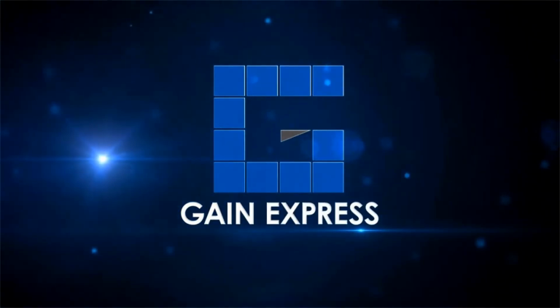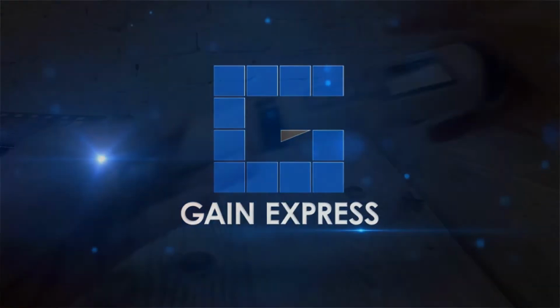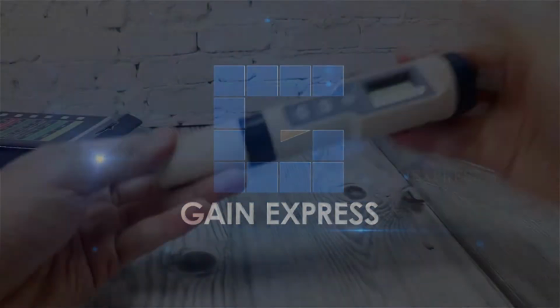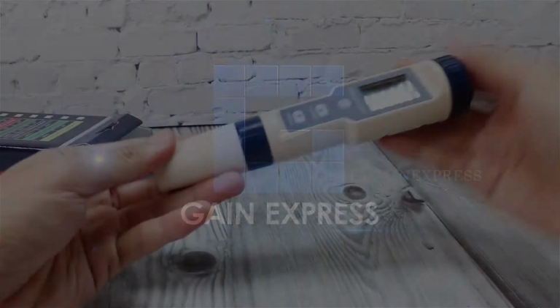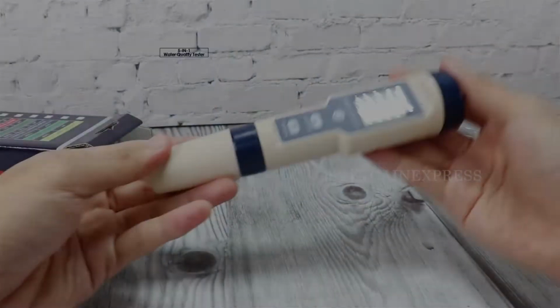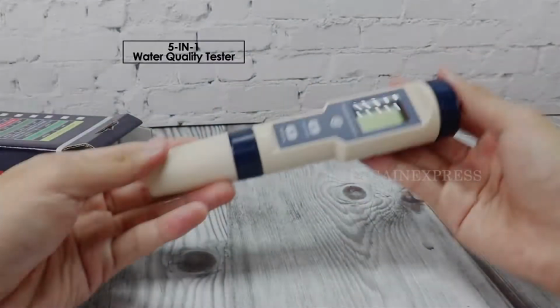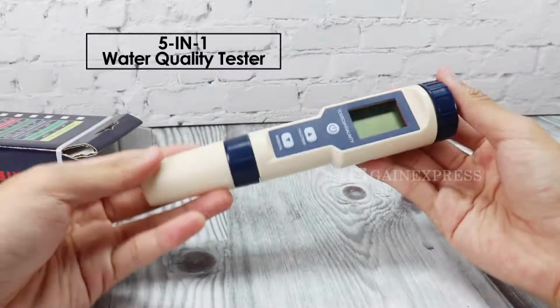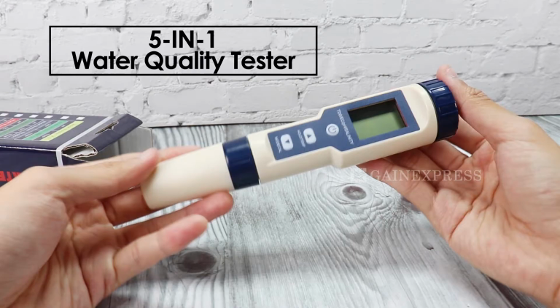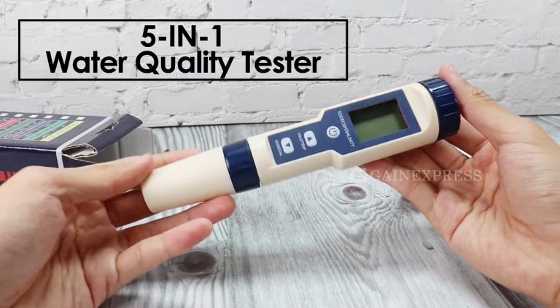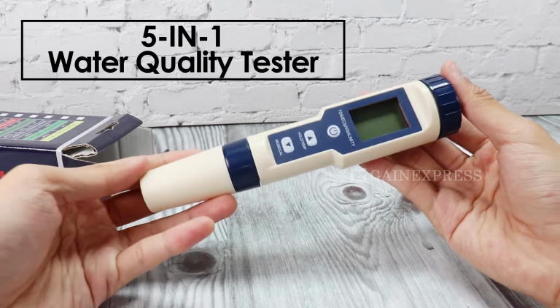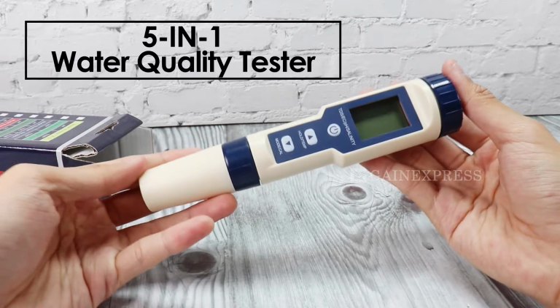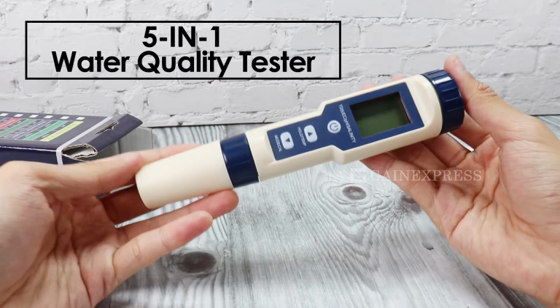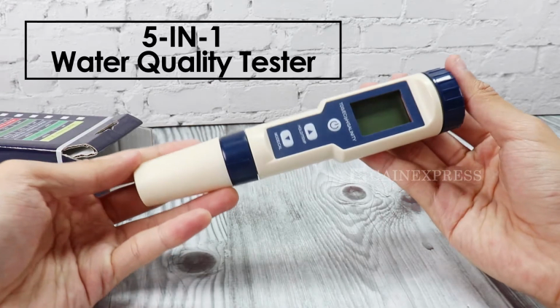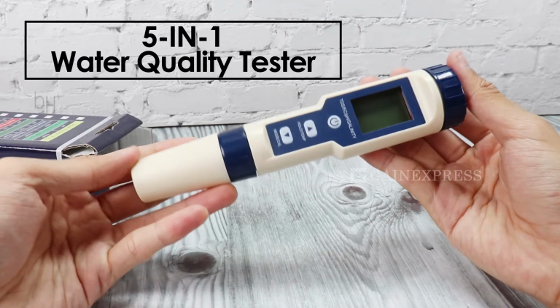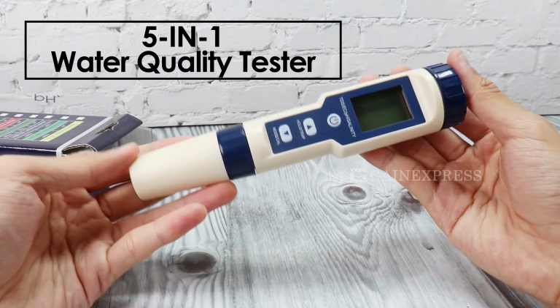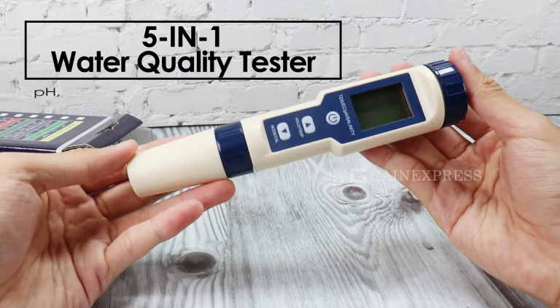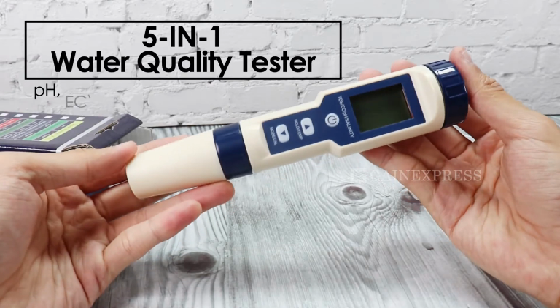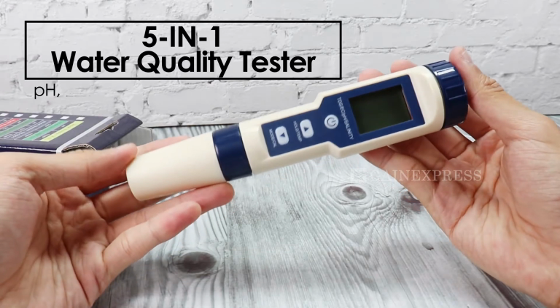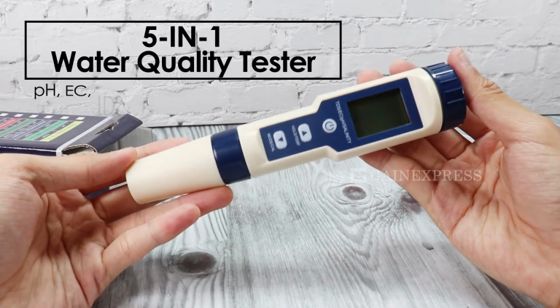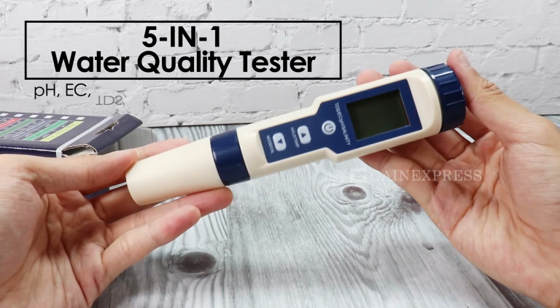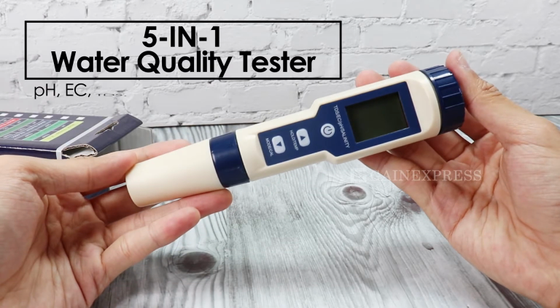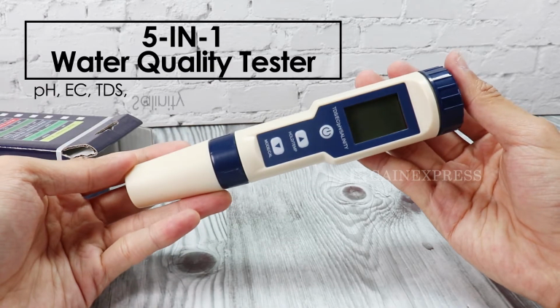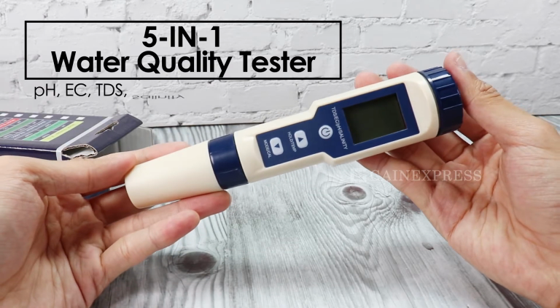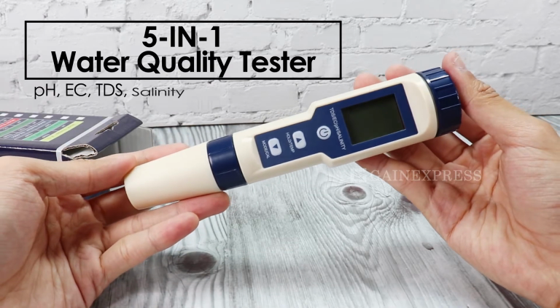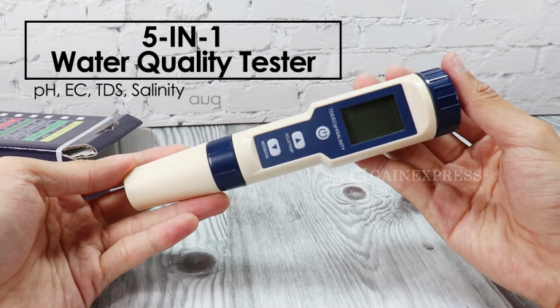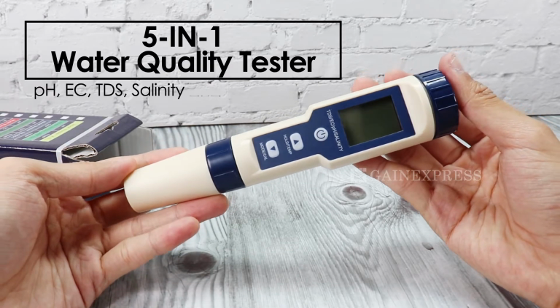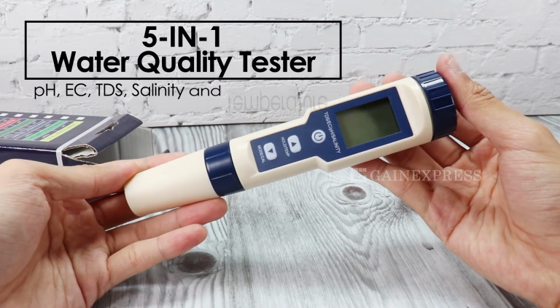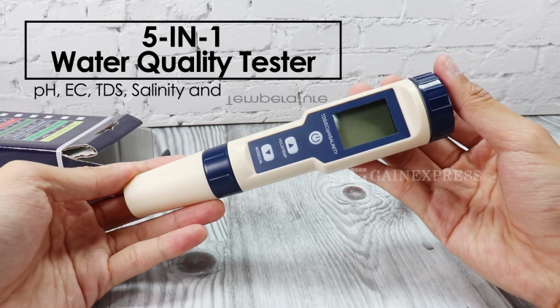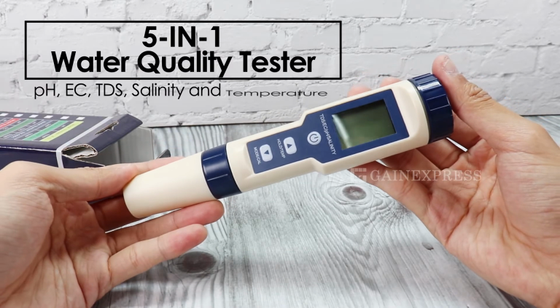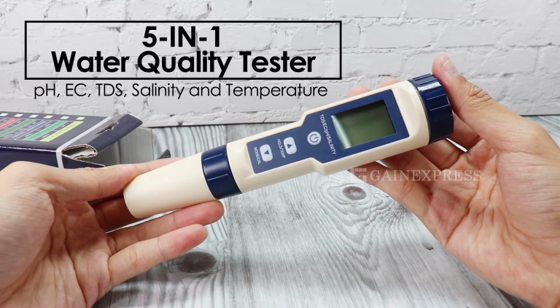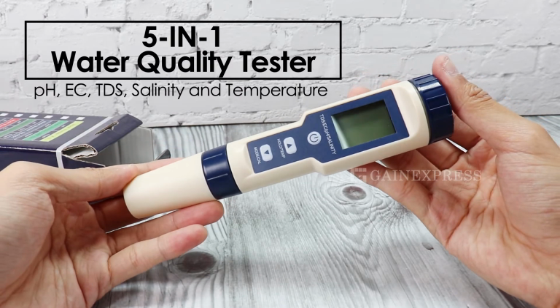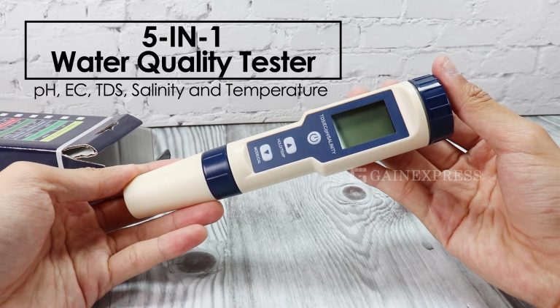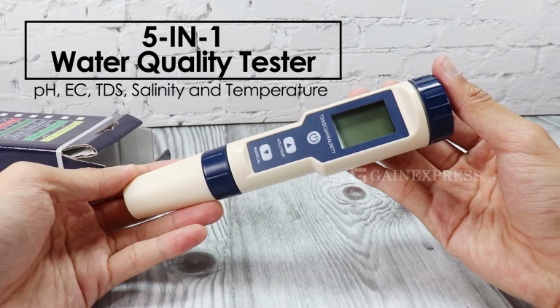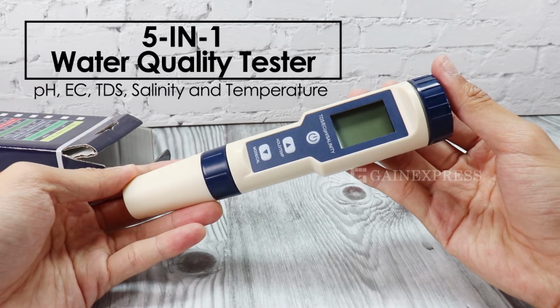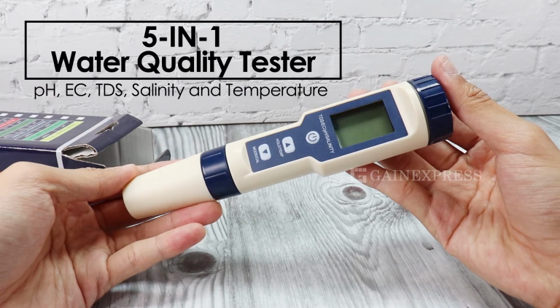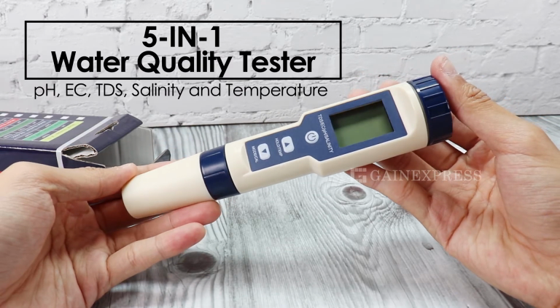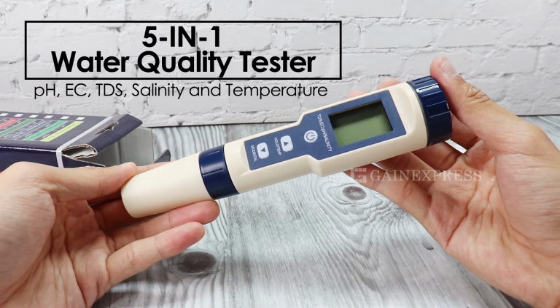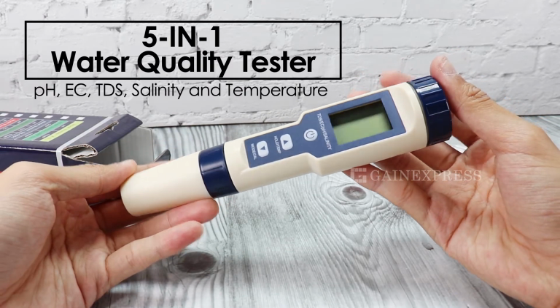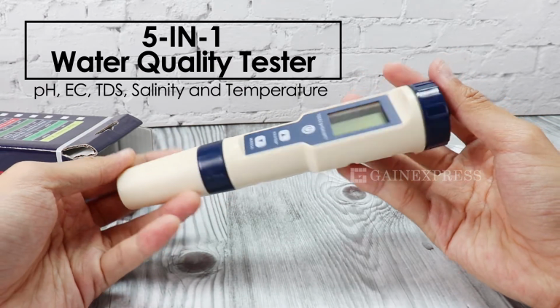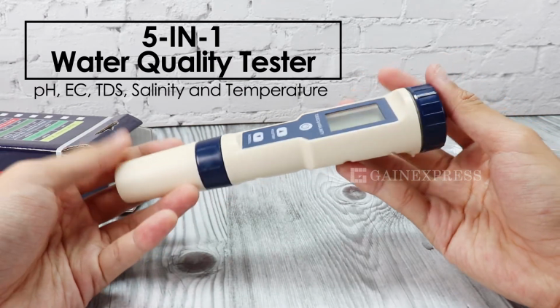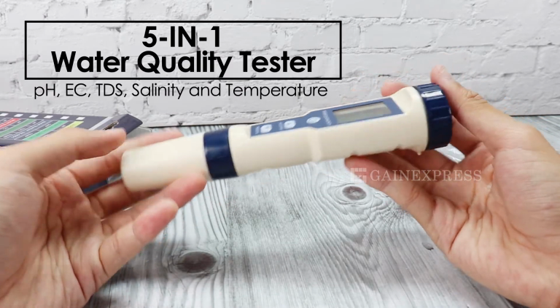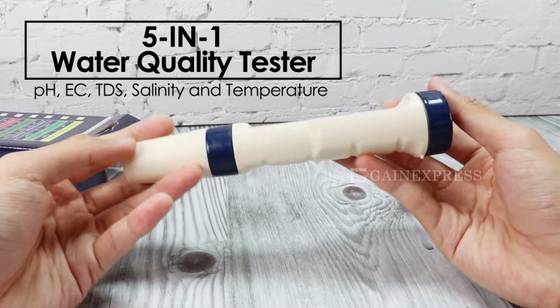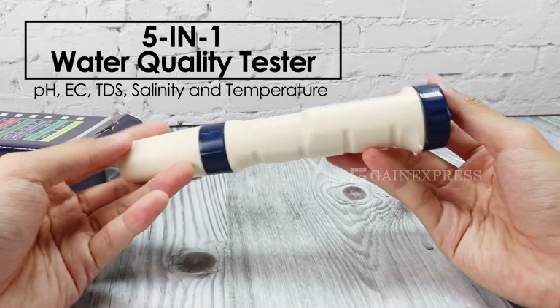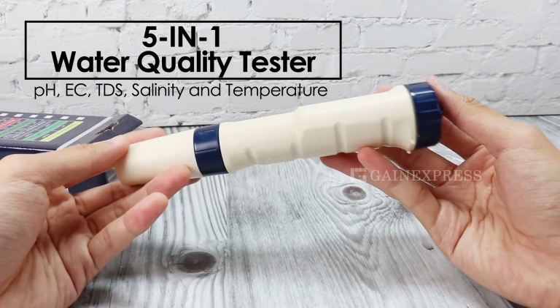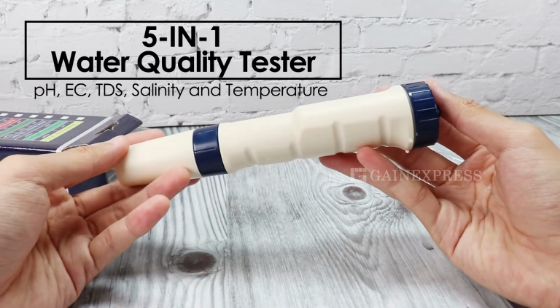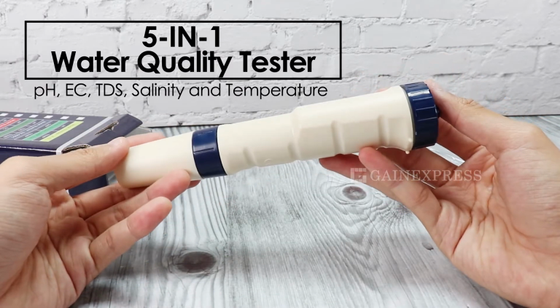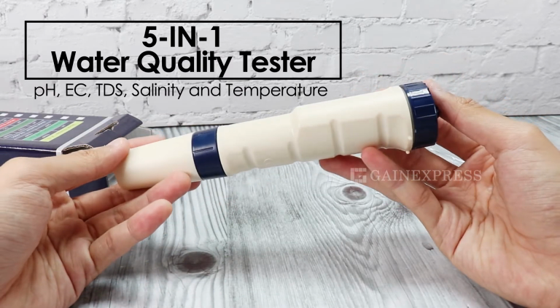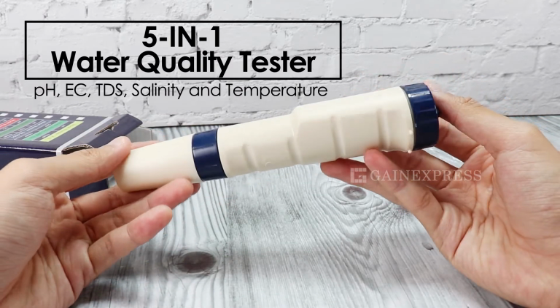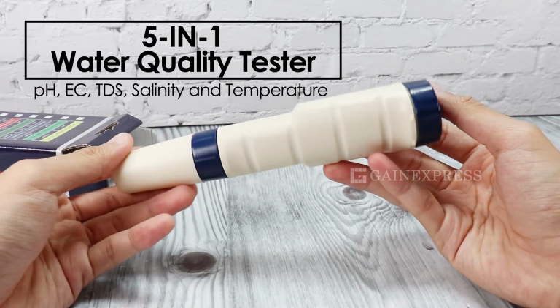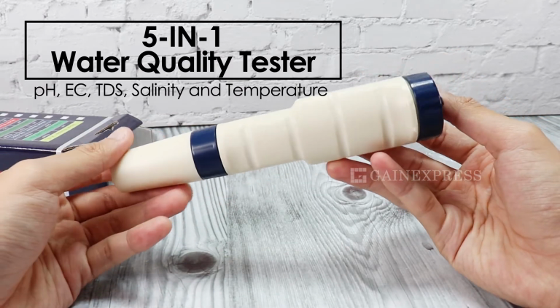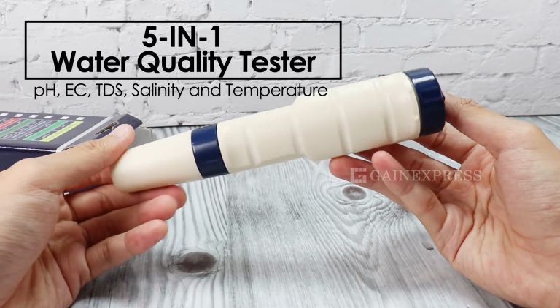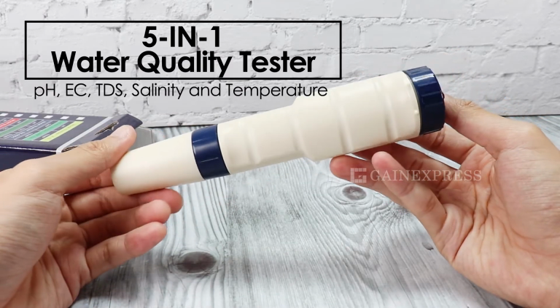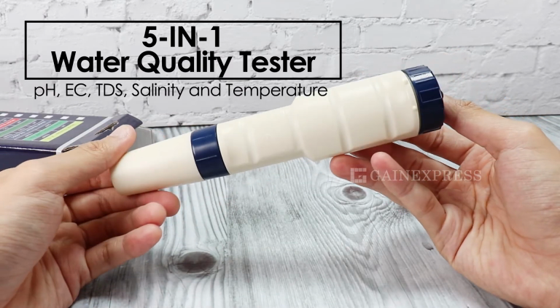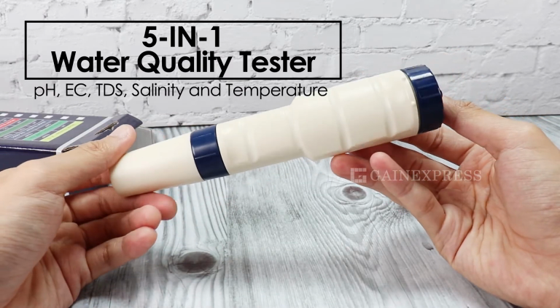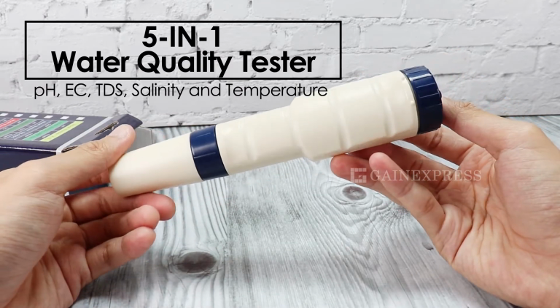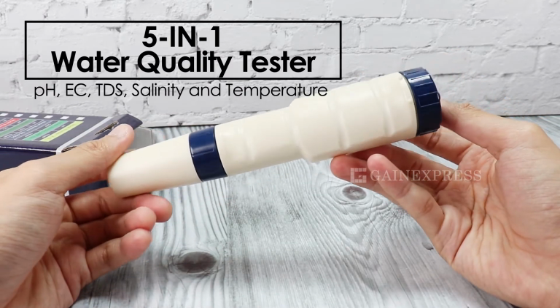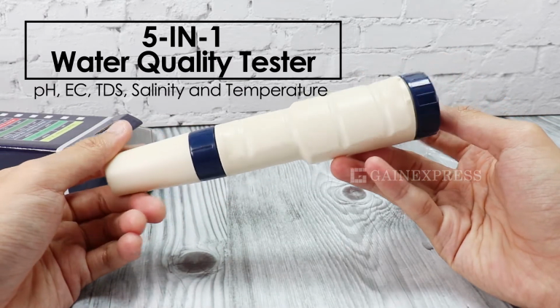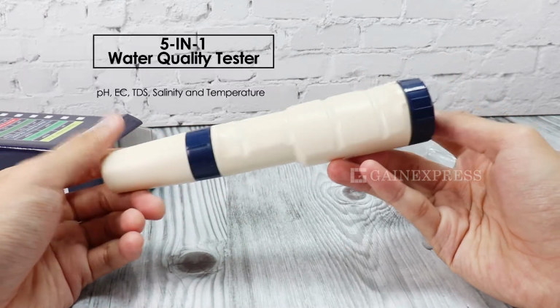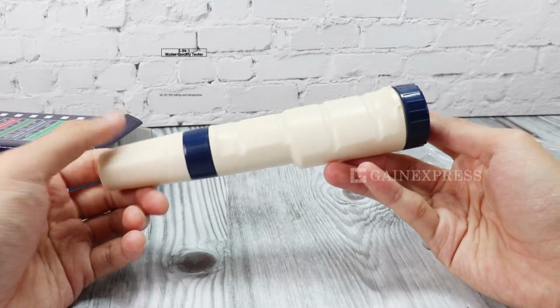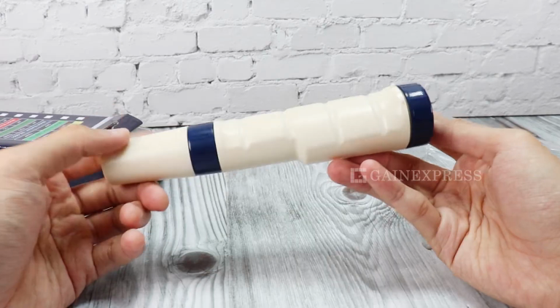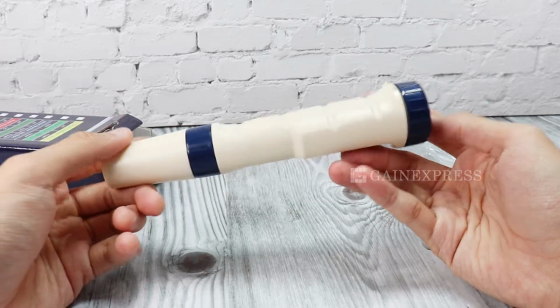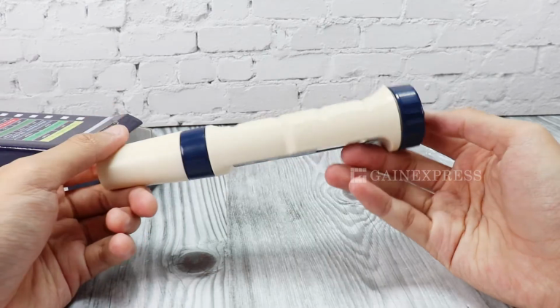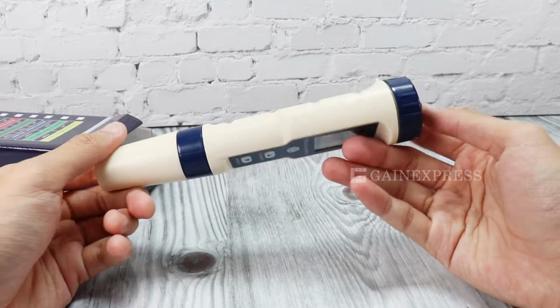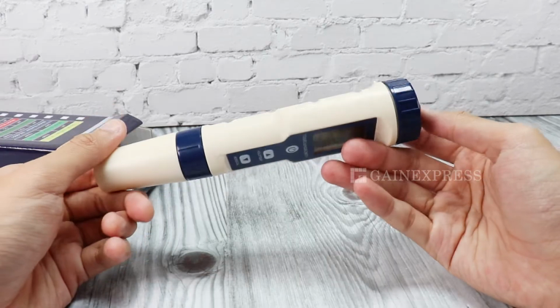This 5-in-1 water quality tester can measure pH, EC, TDS, salinity, and temperature.